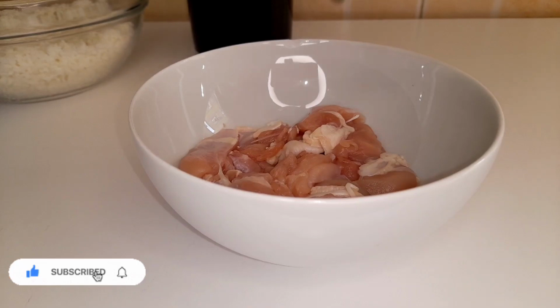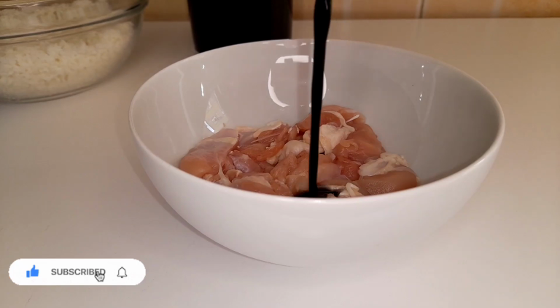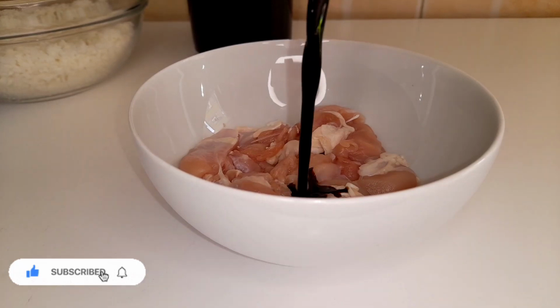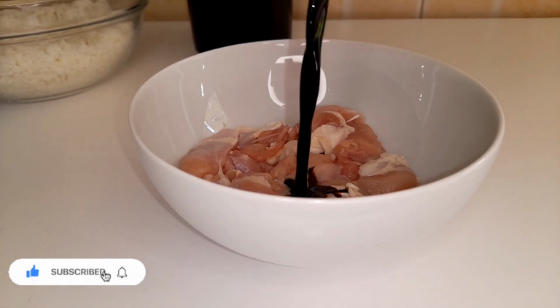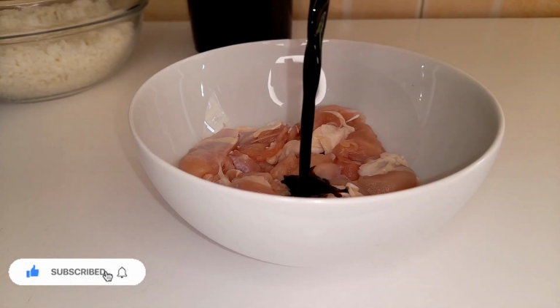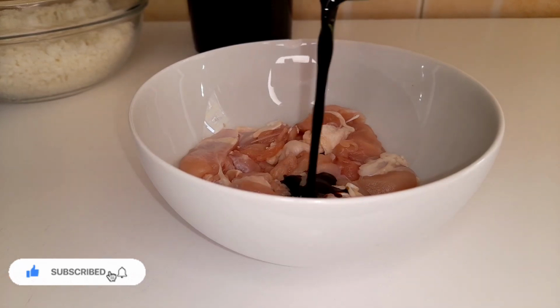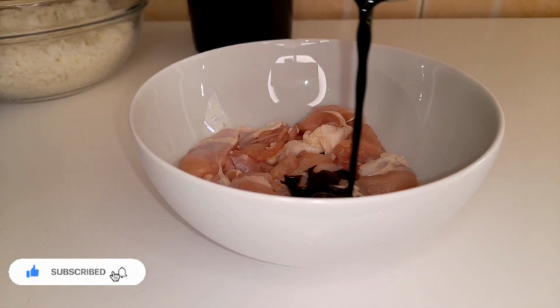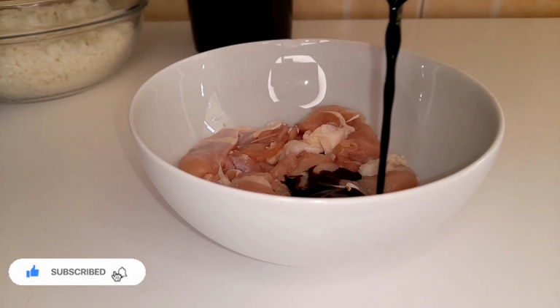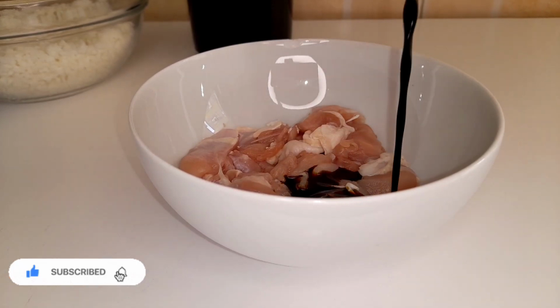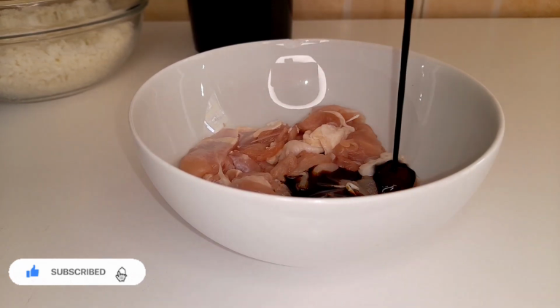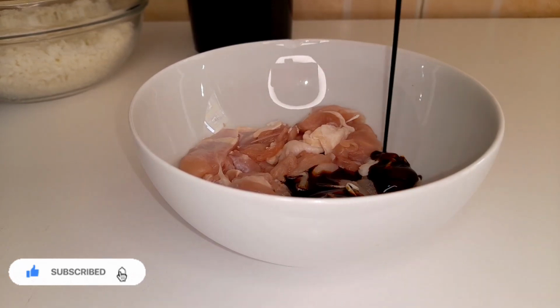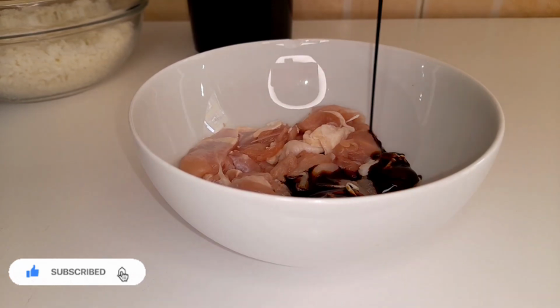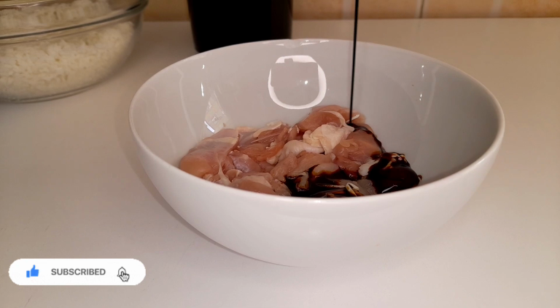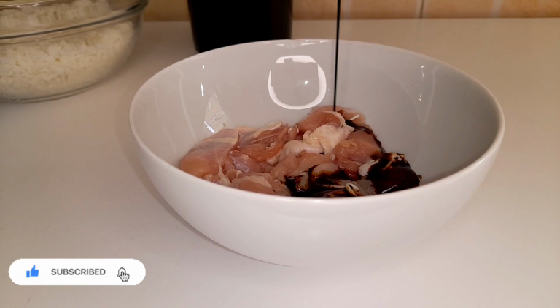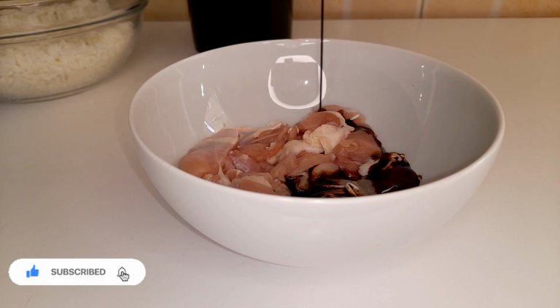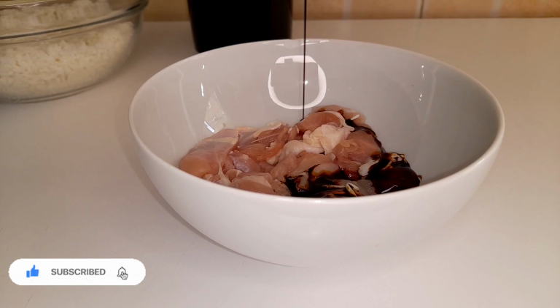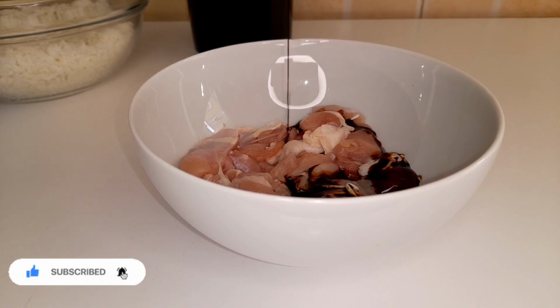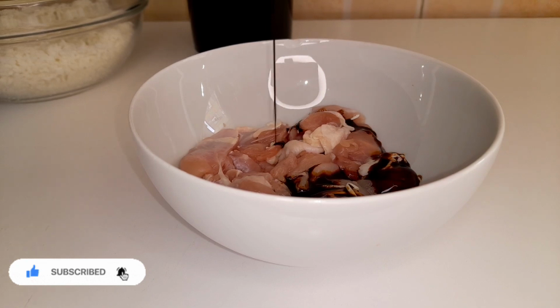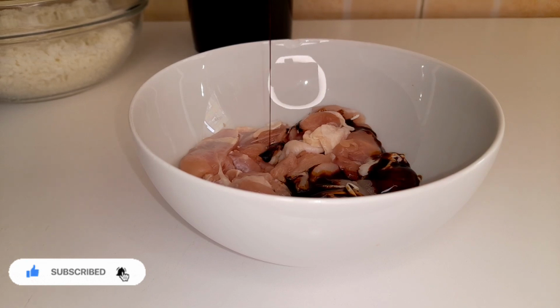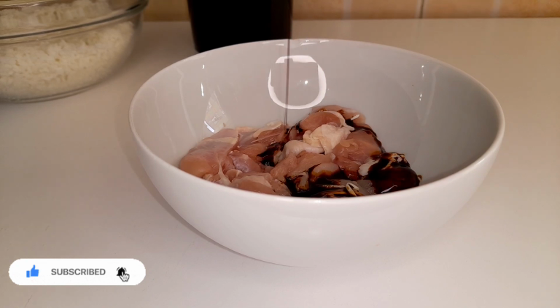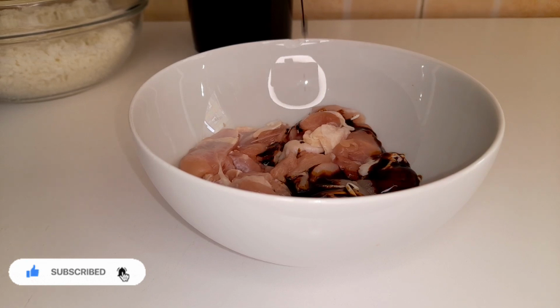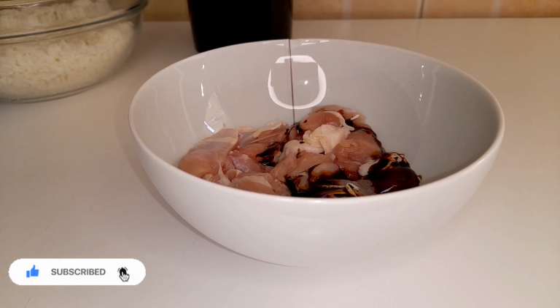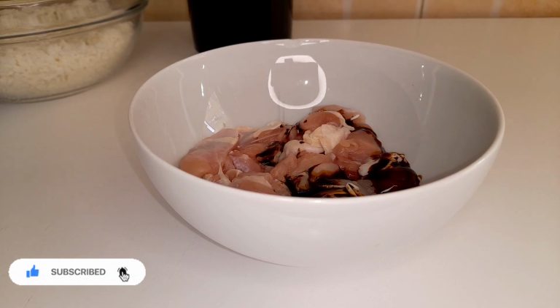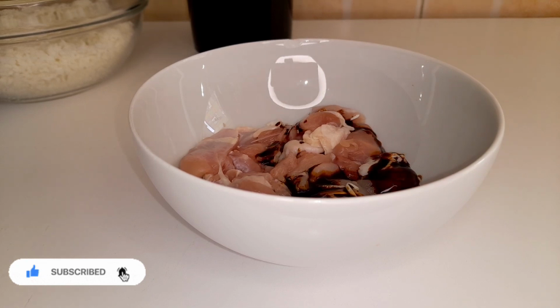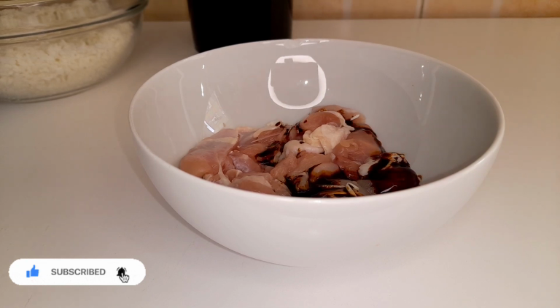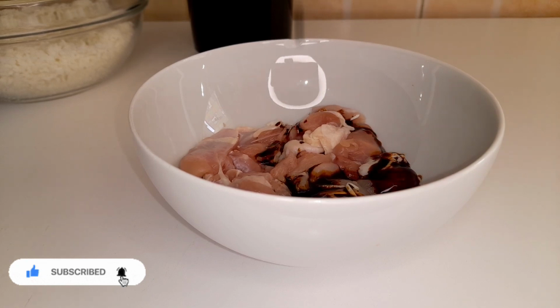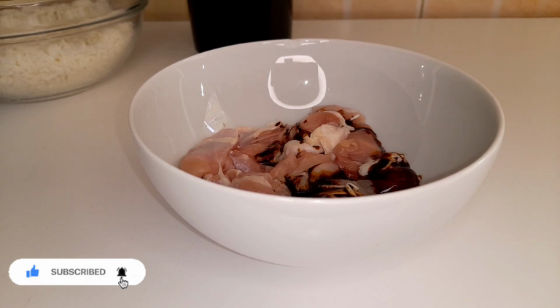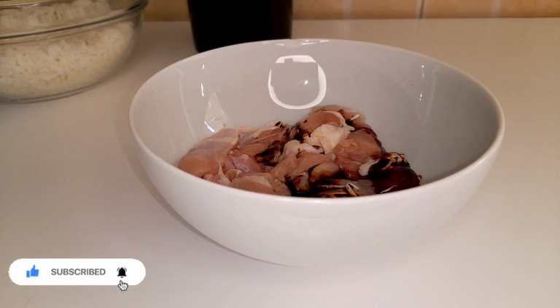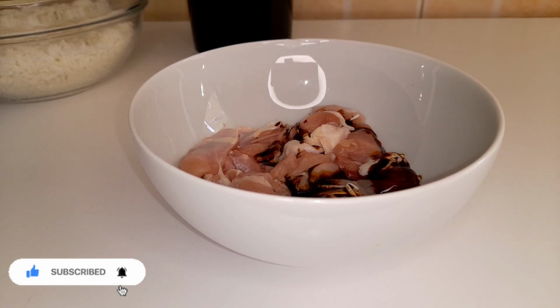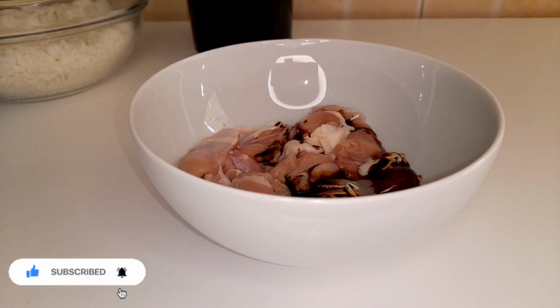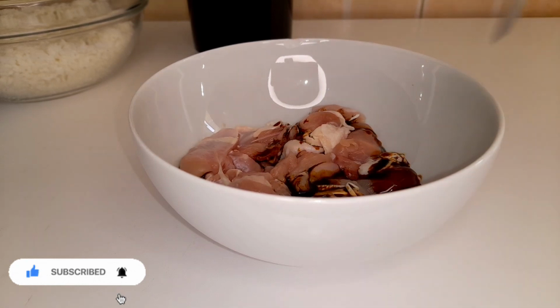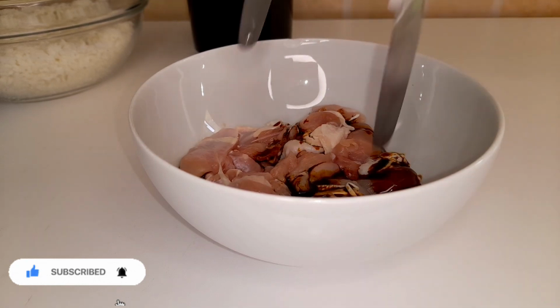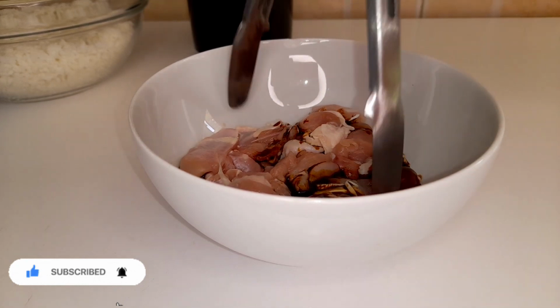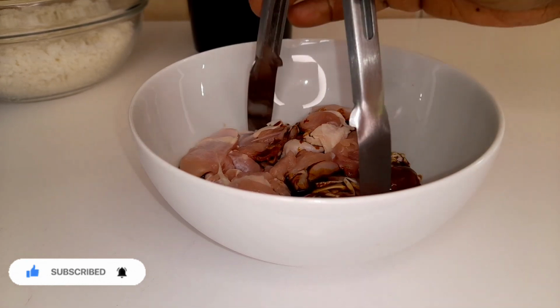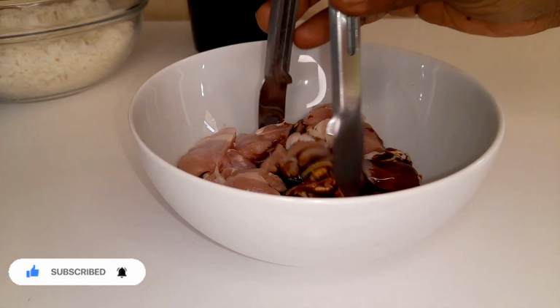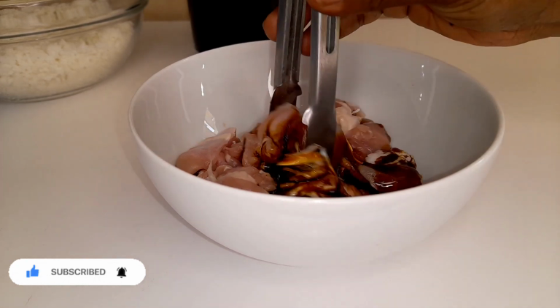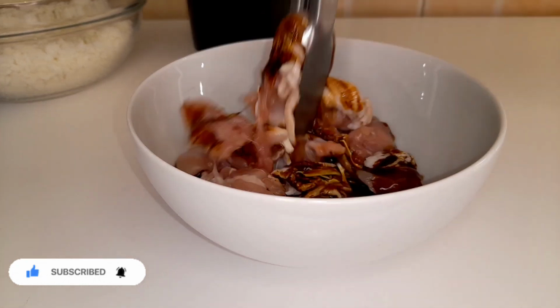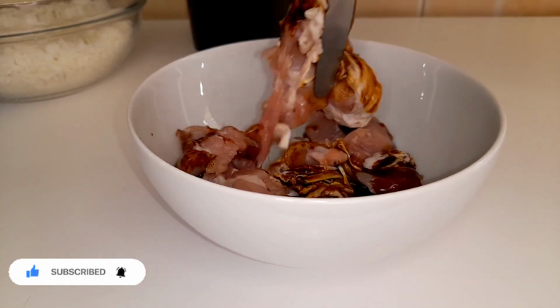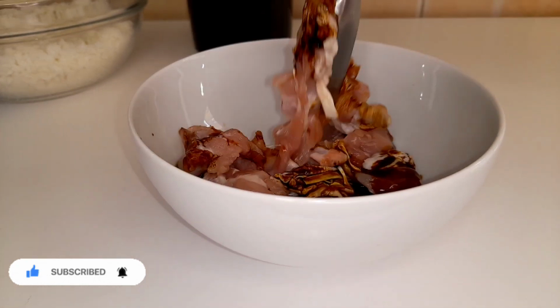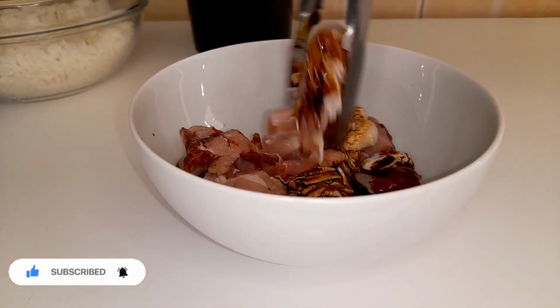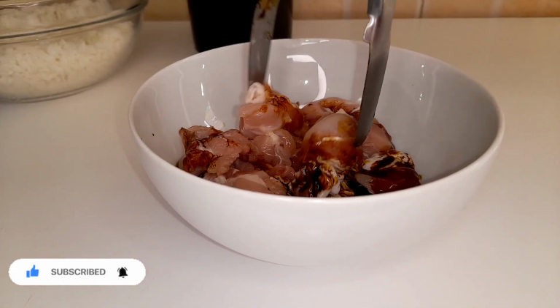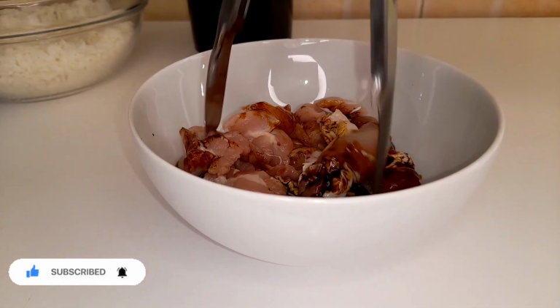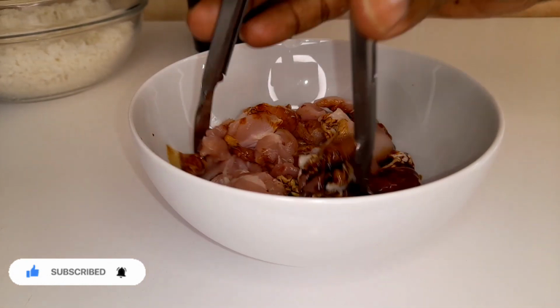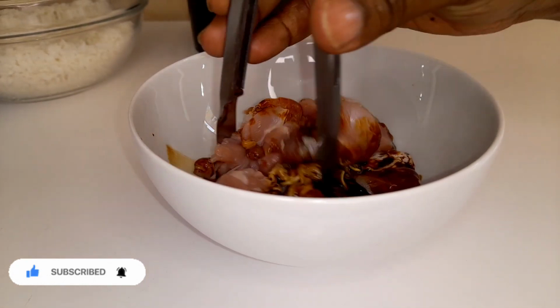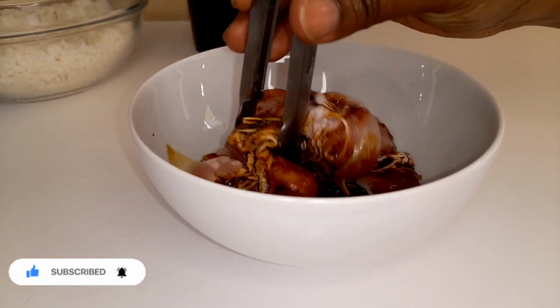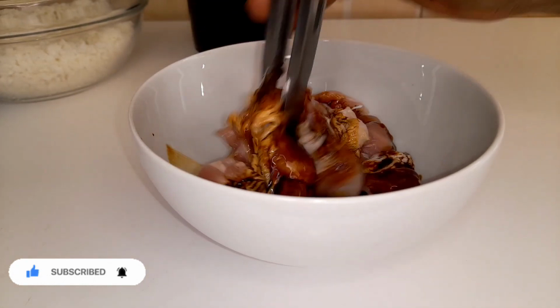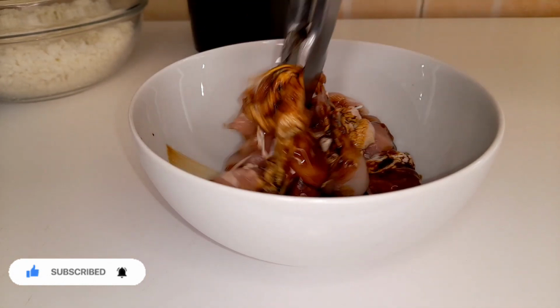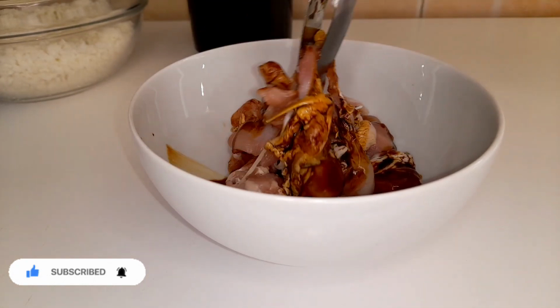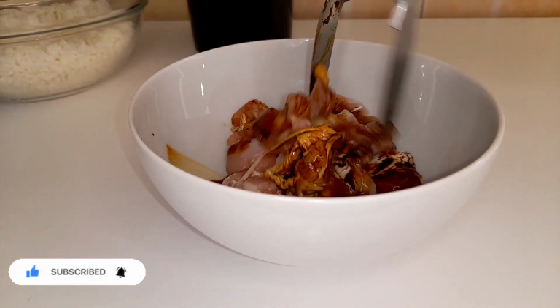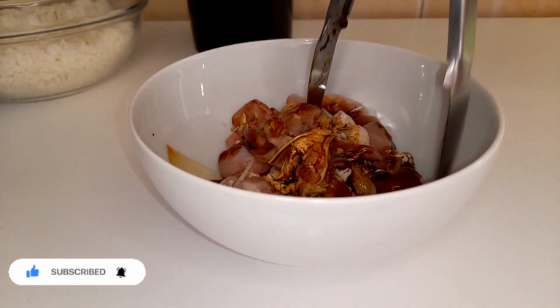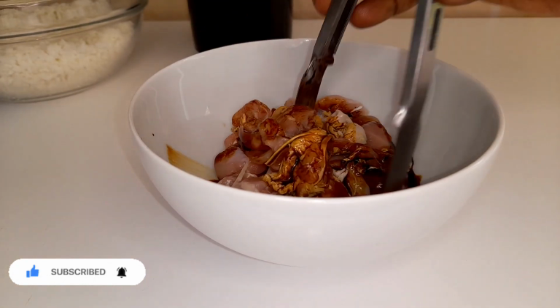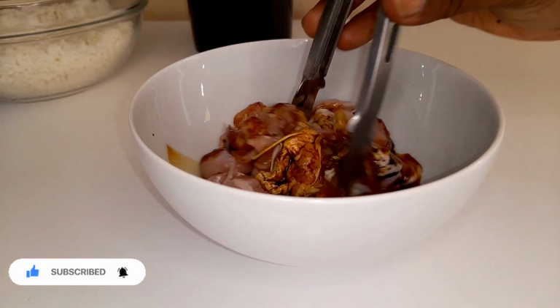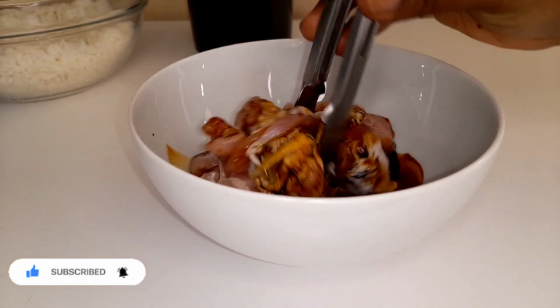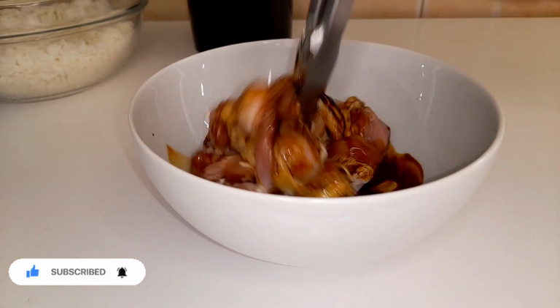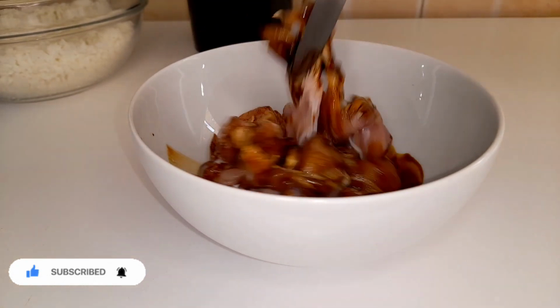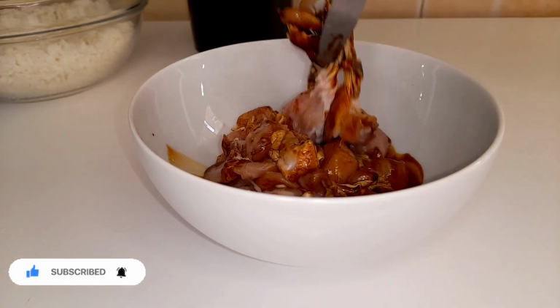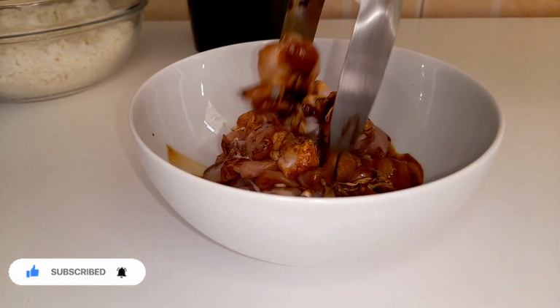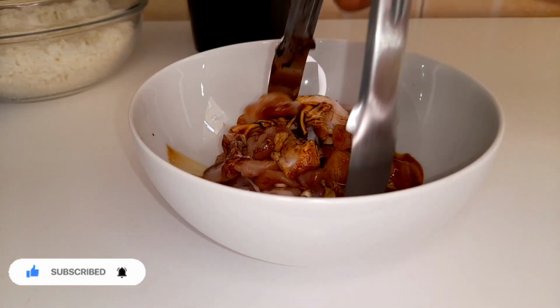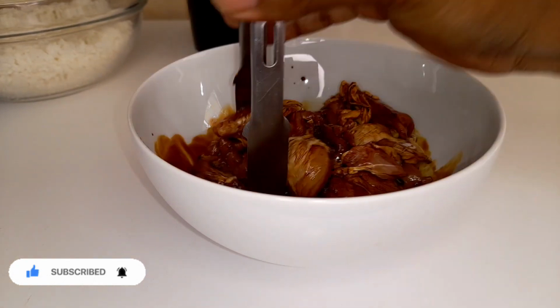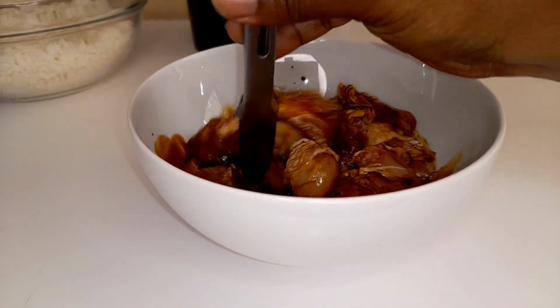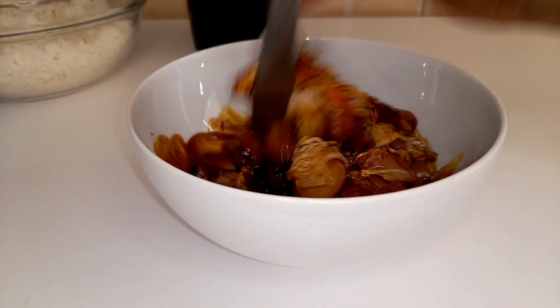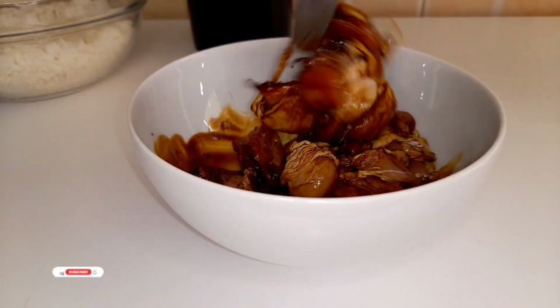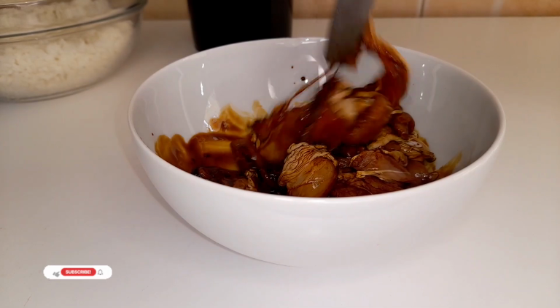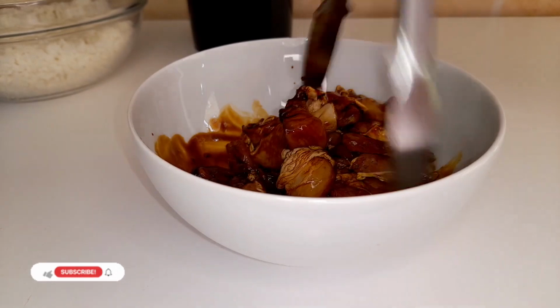We start by marinating our chicken with the dark soy sauce and we let it marinate for 30 minutes.